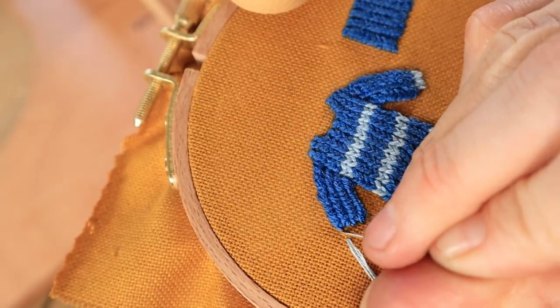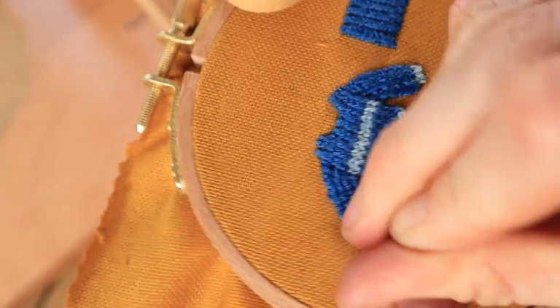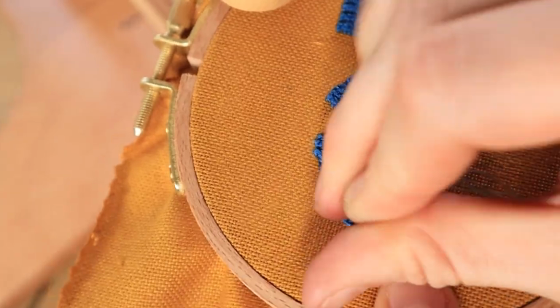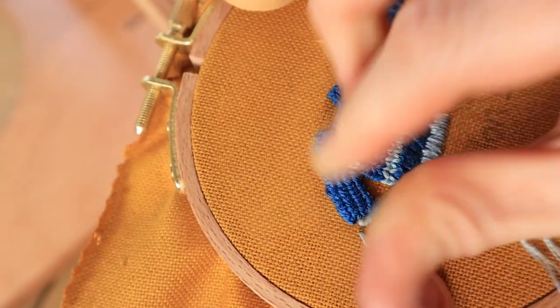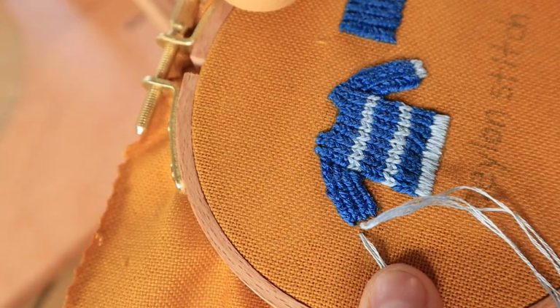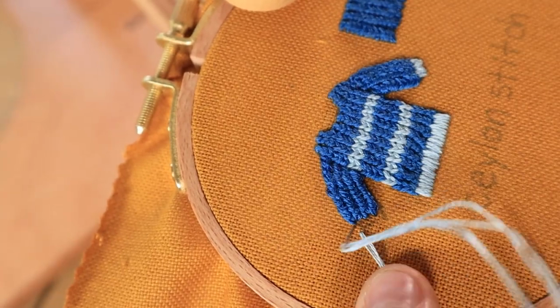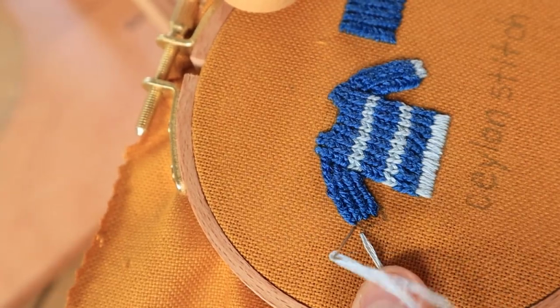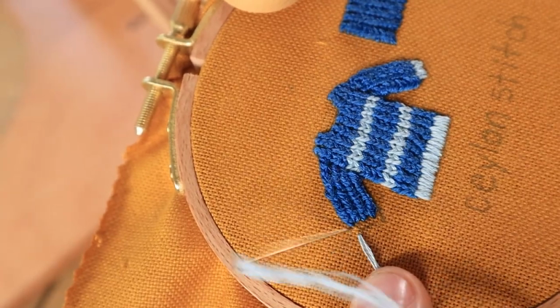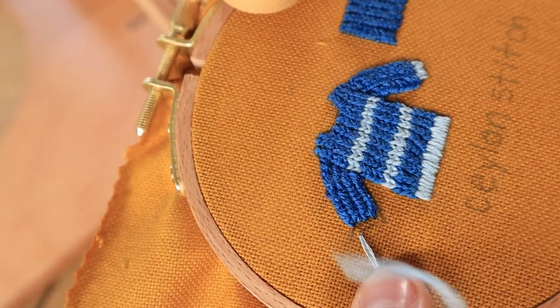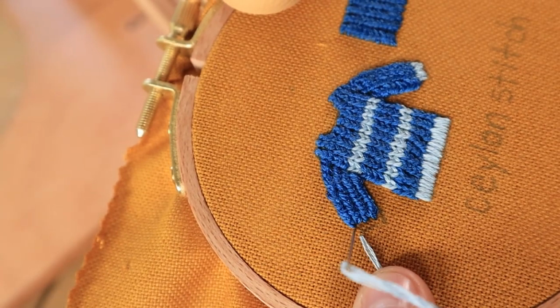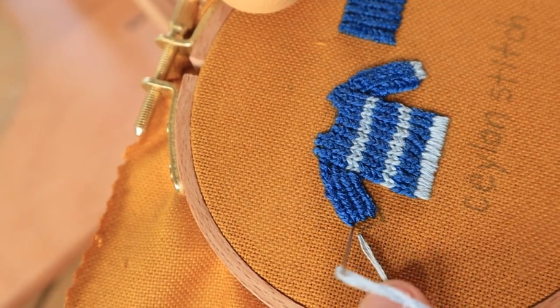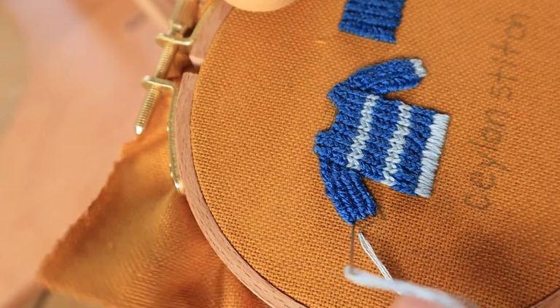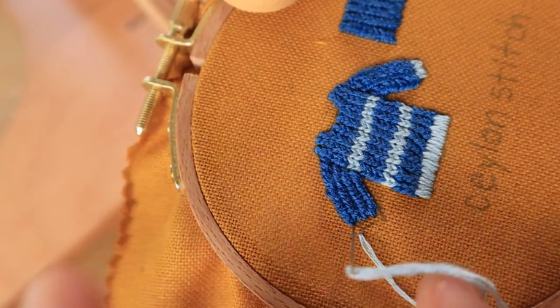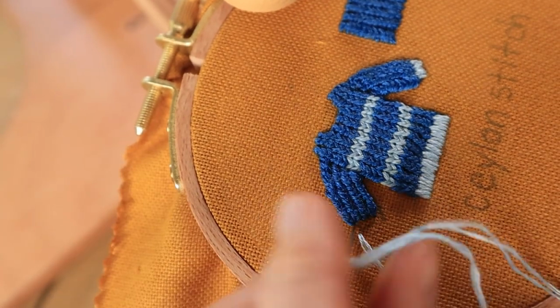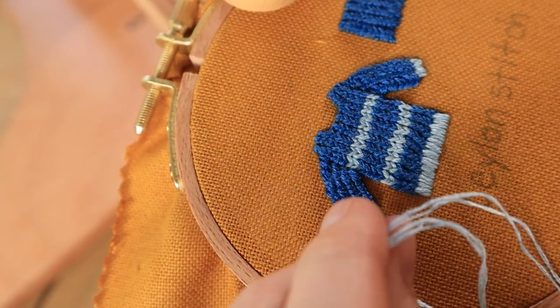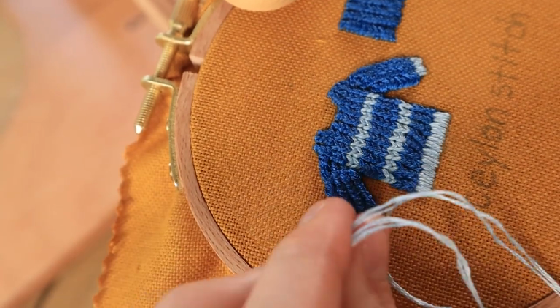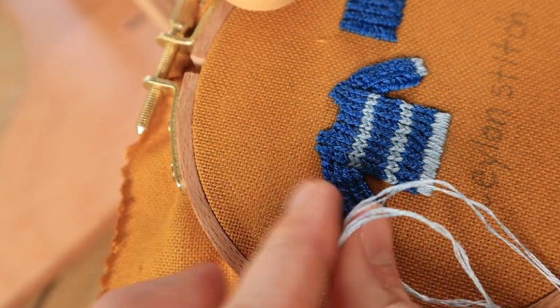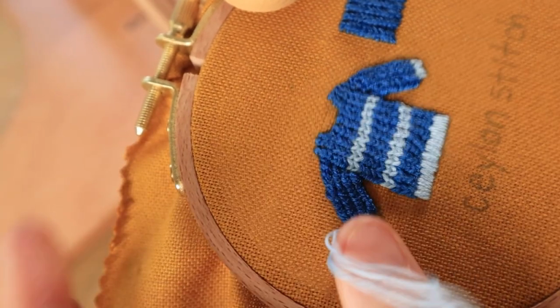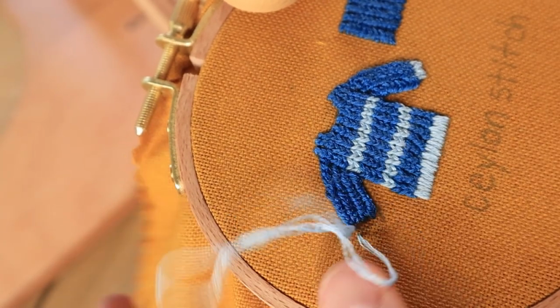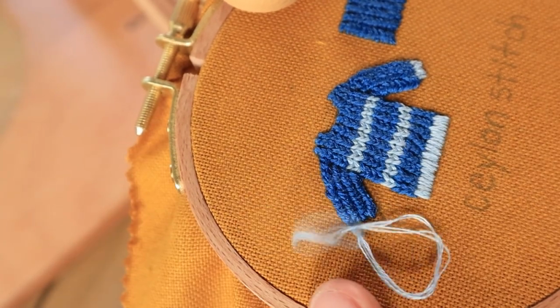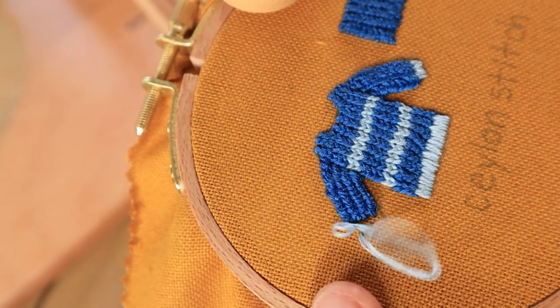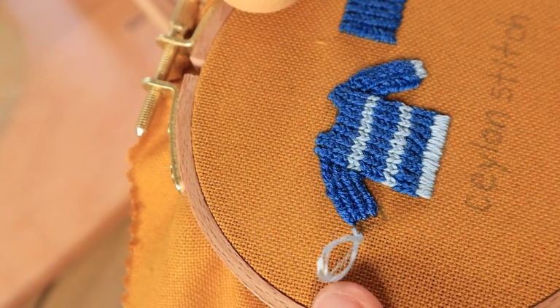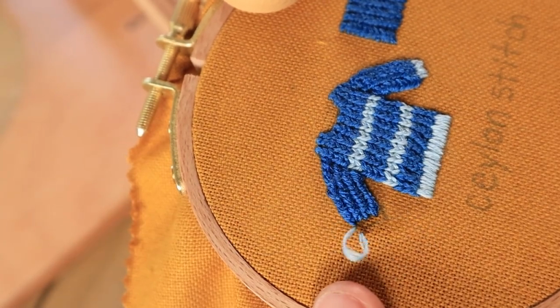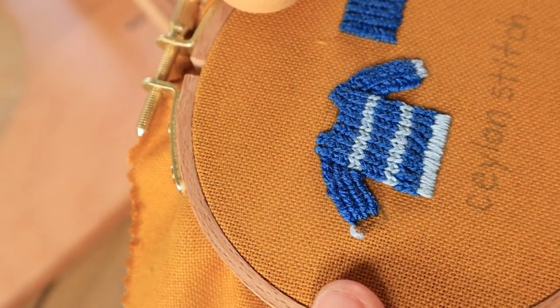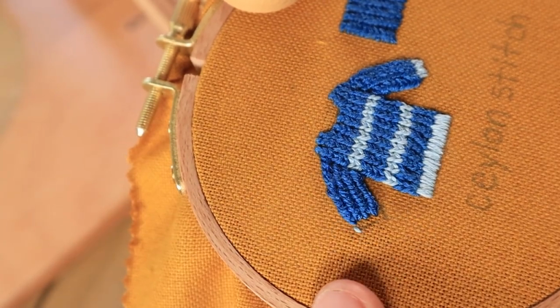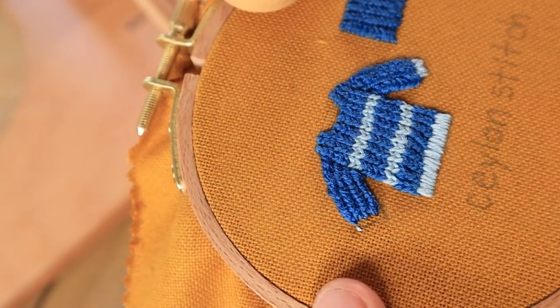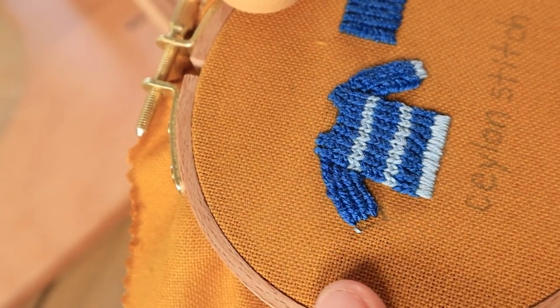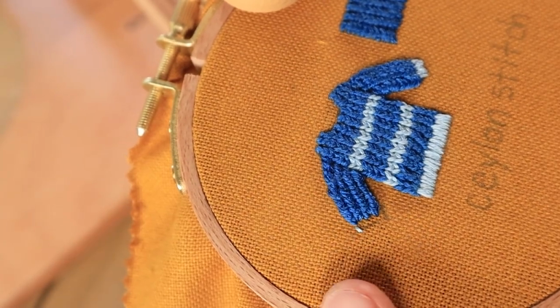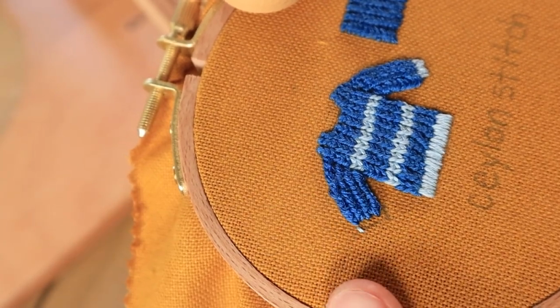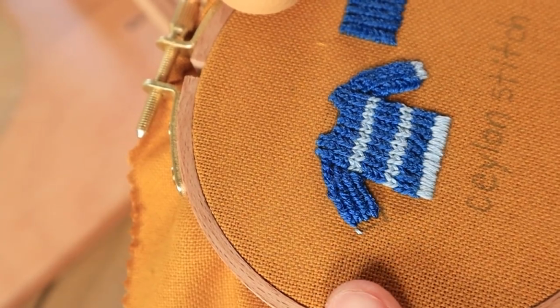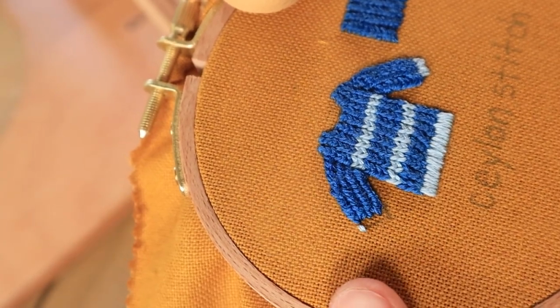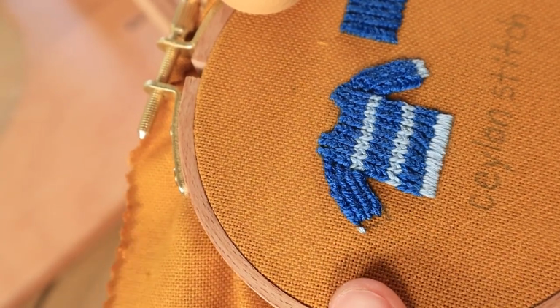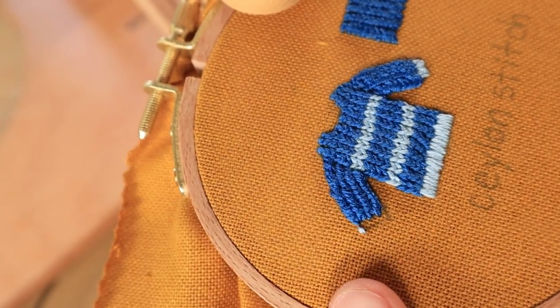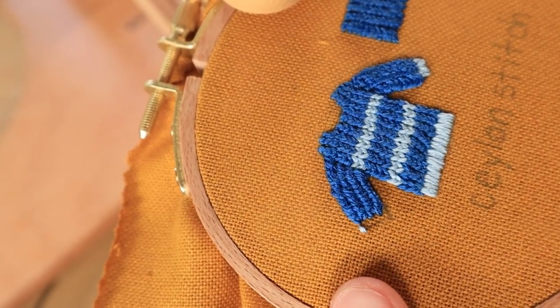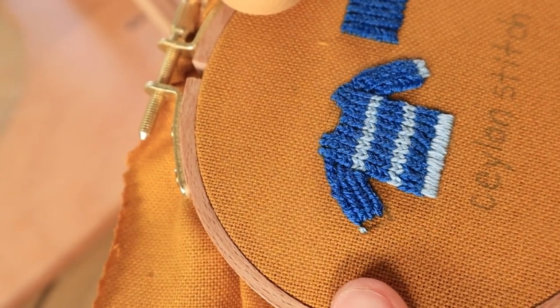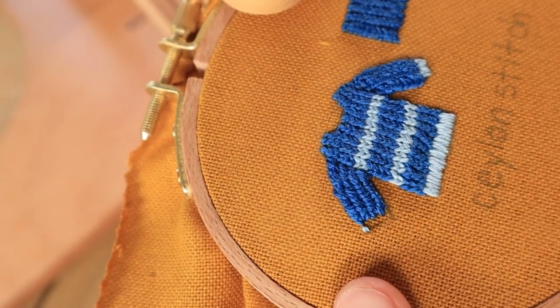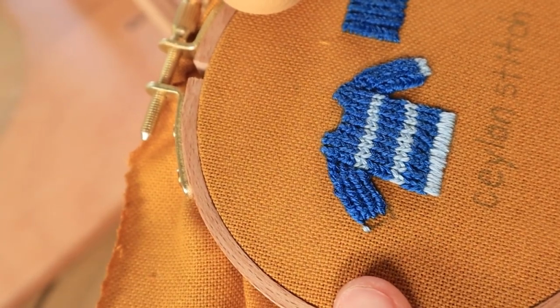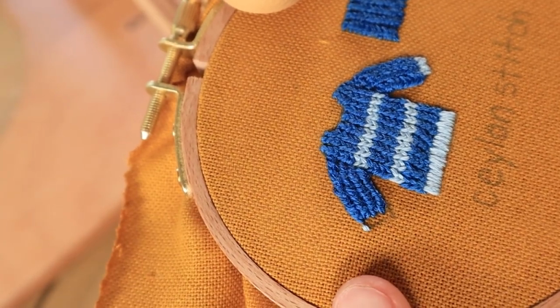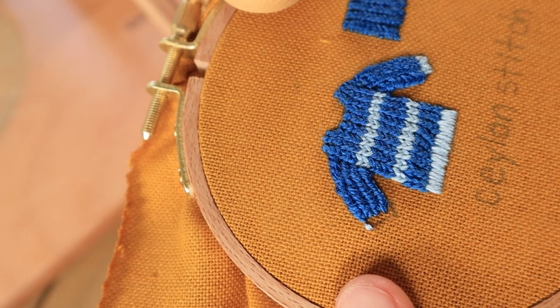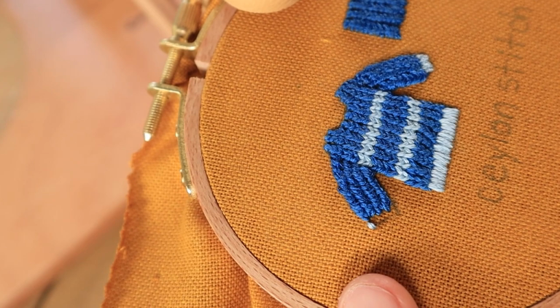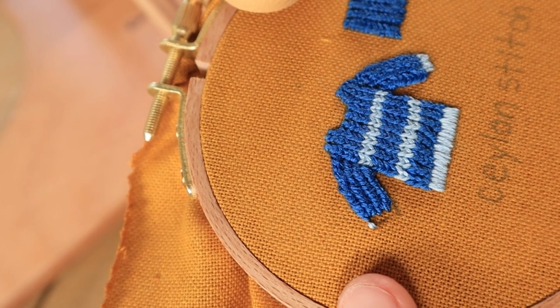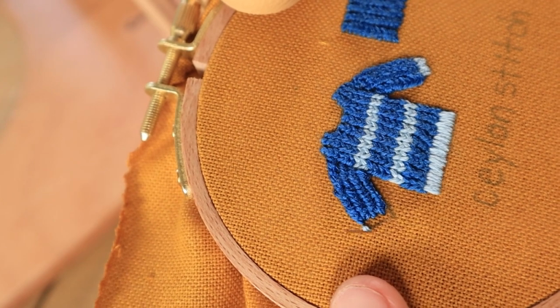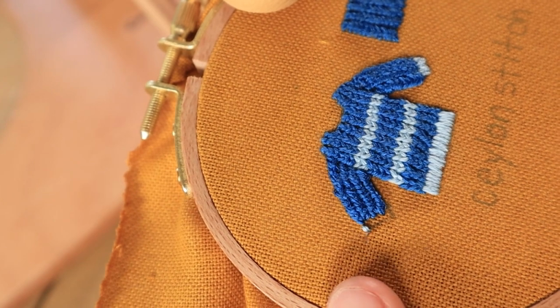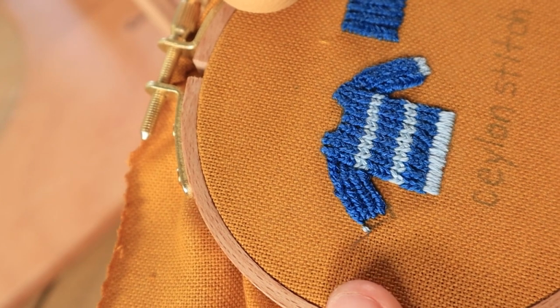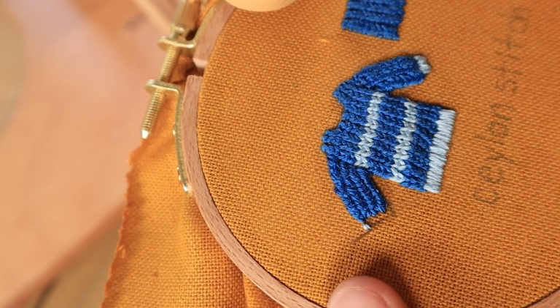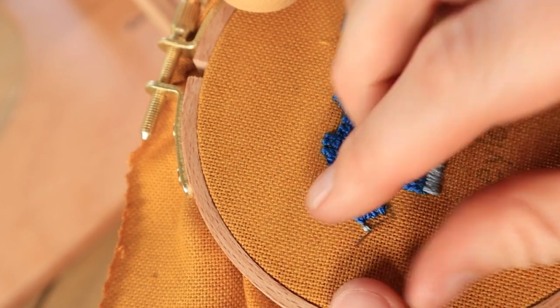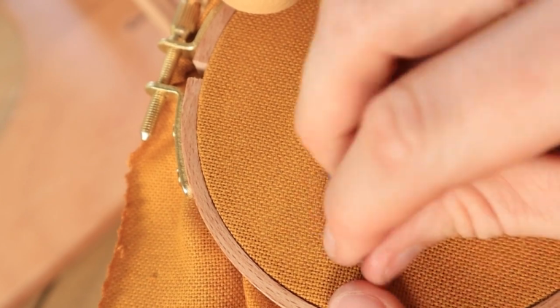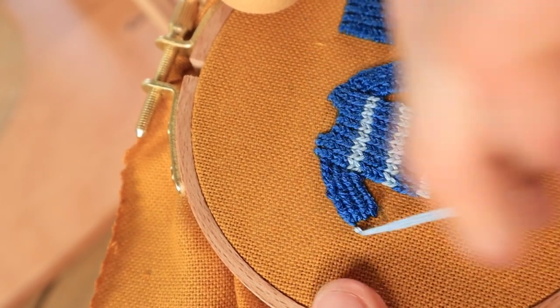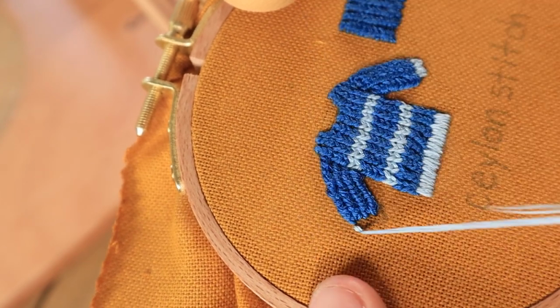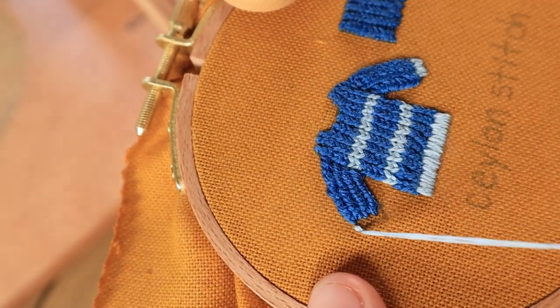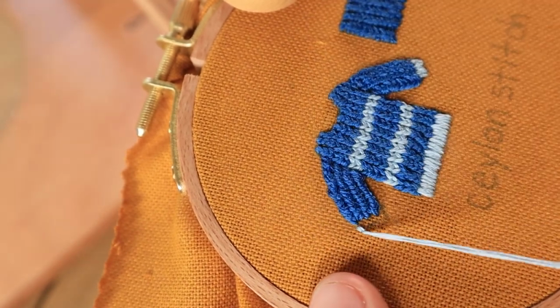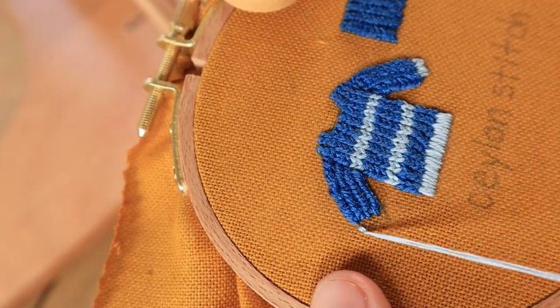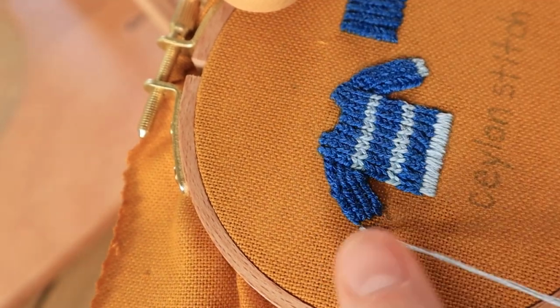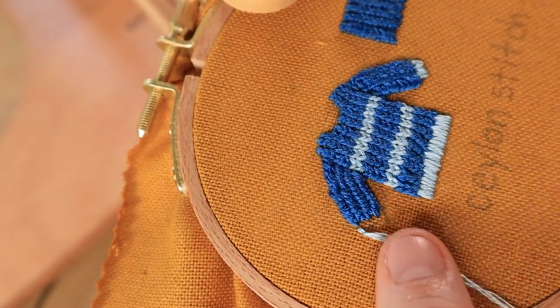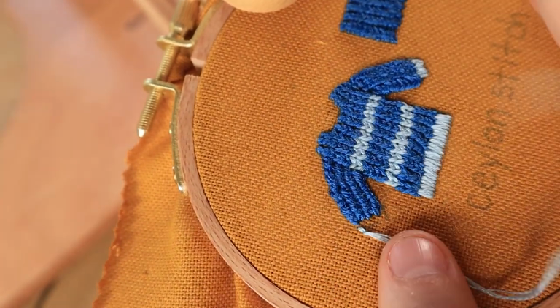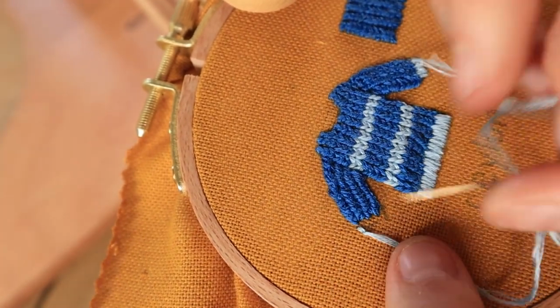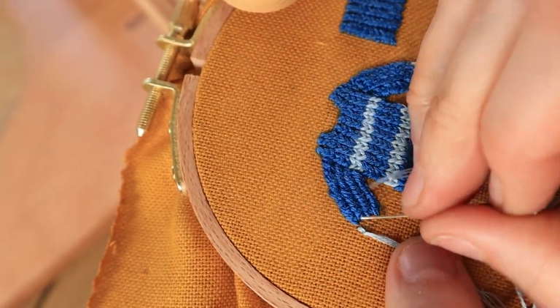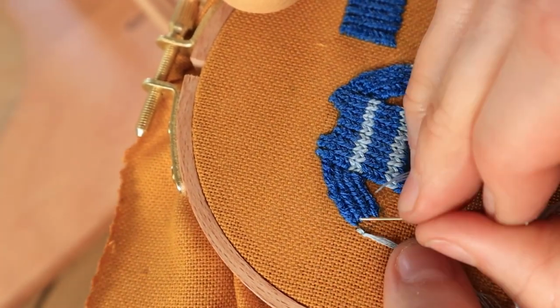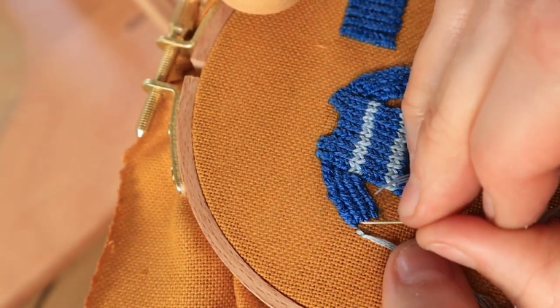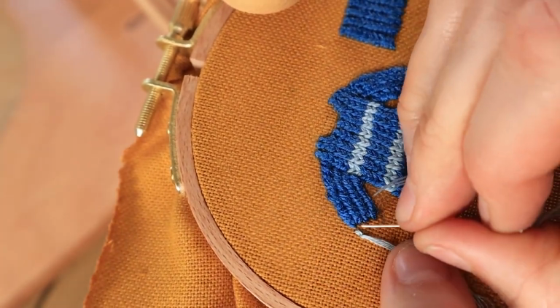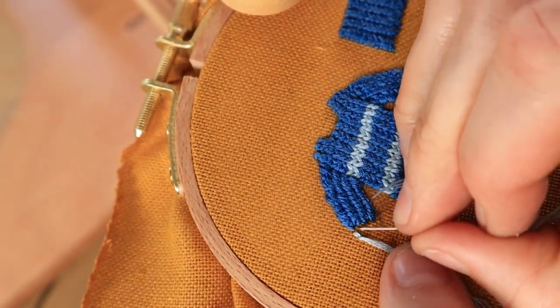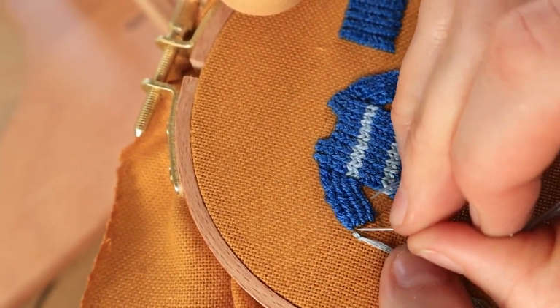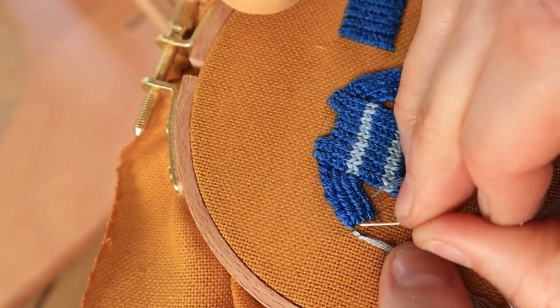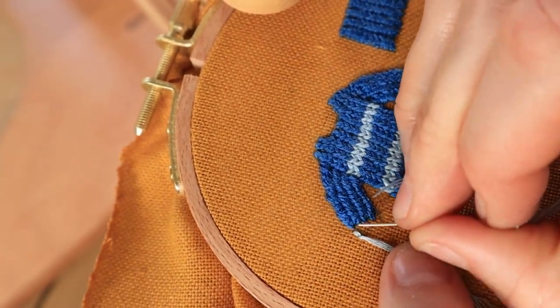Once I finished filling in the sleeve I just added a couple of light blue satin stitches at the bottom, and this is how the sweater turned out.